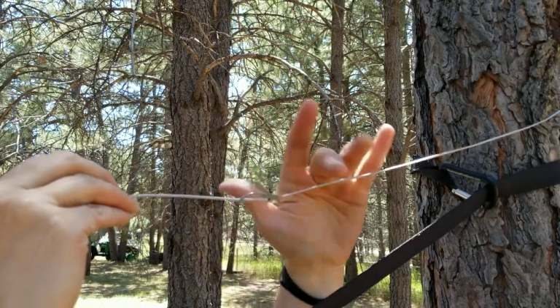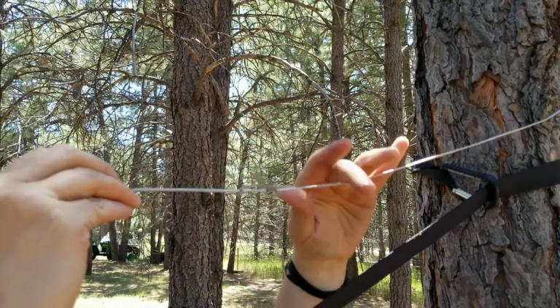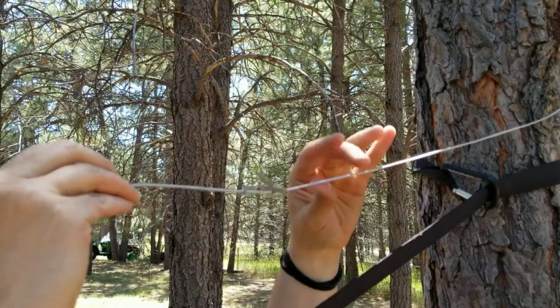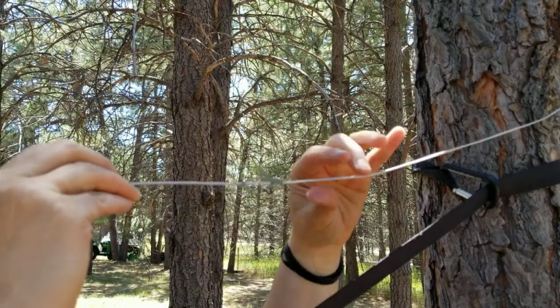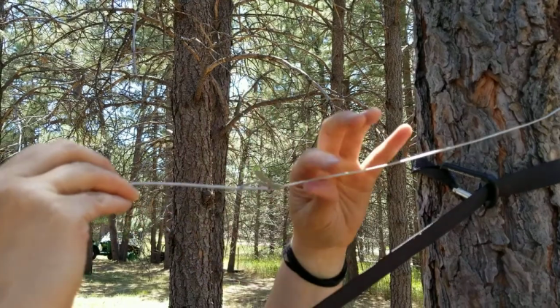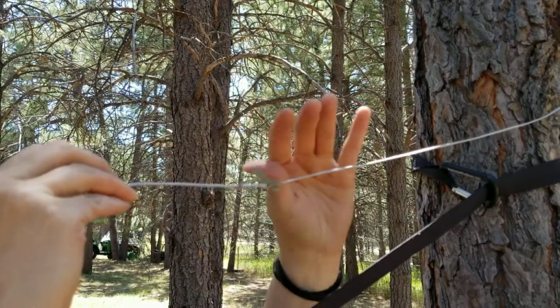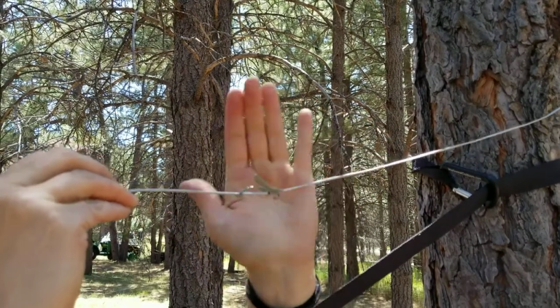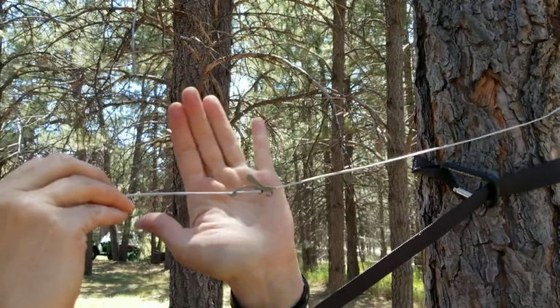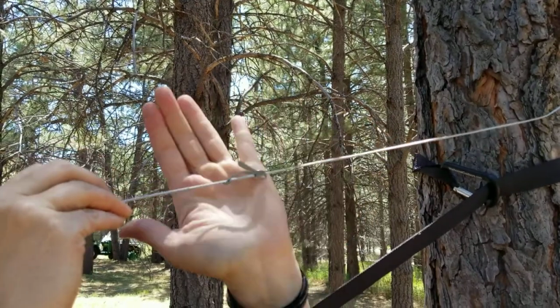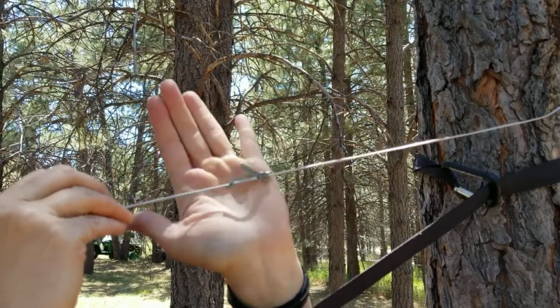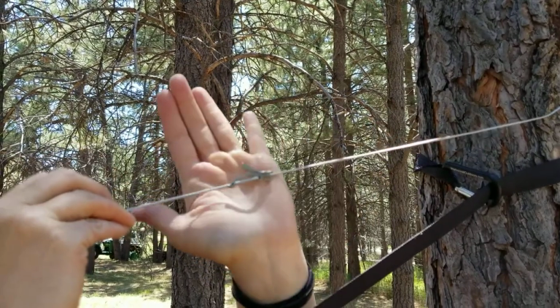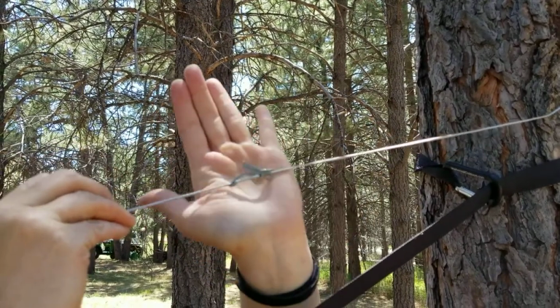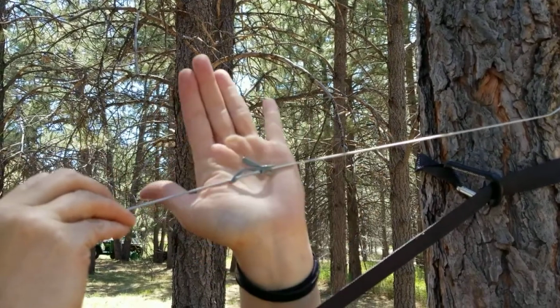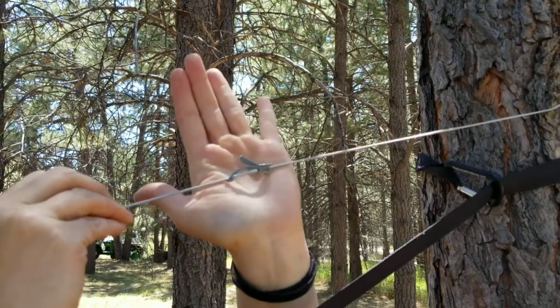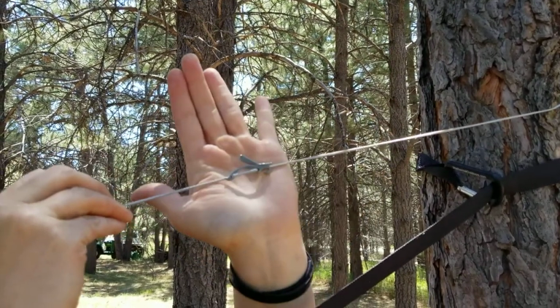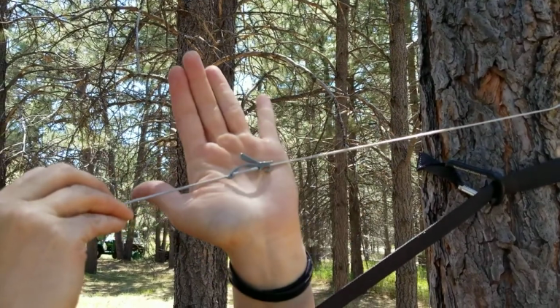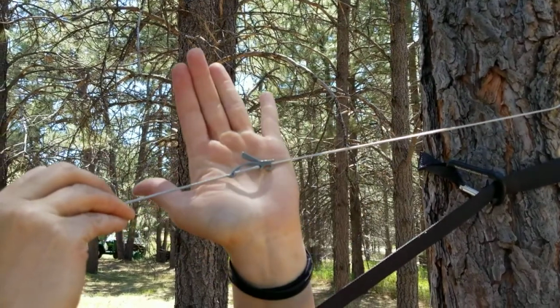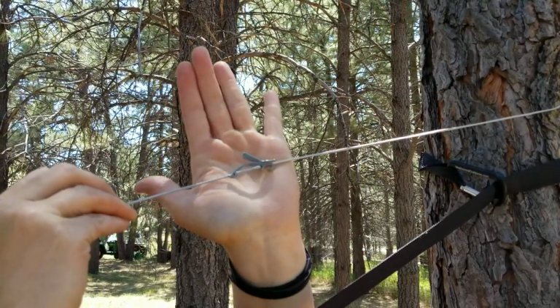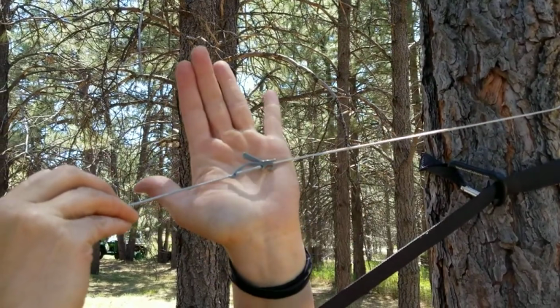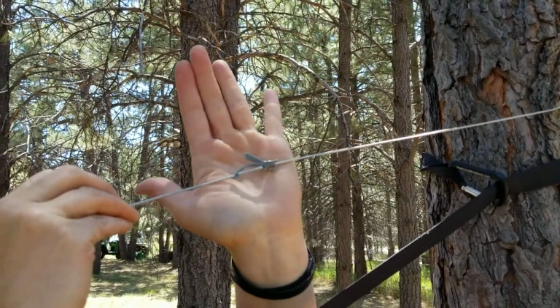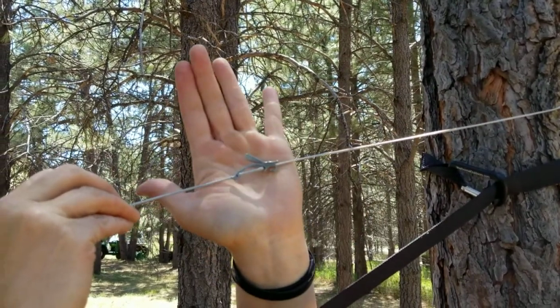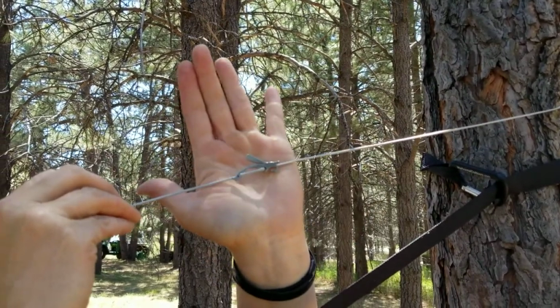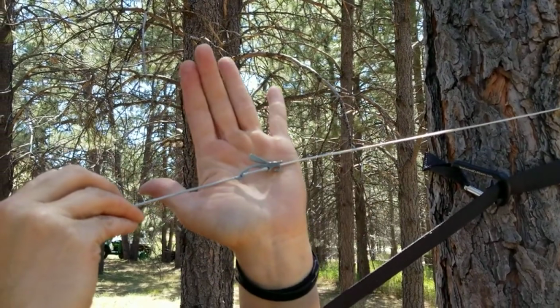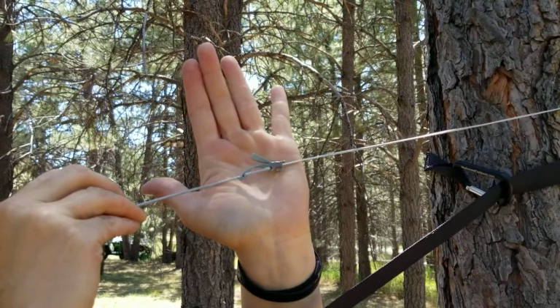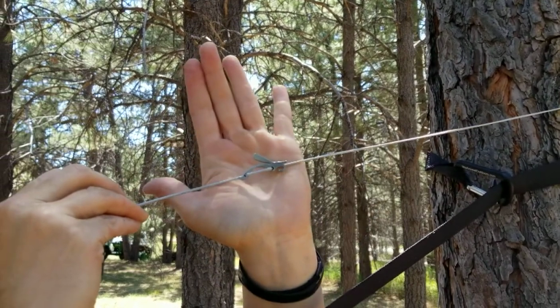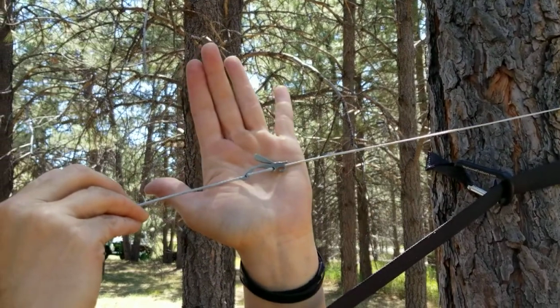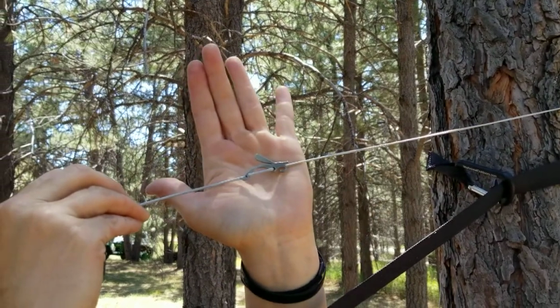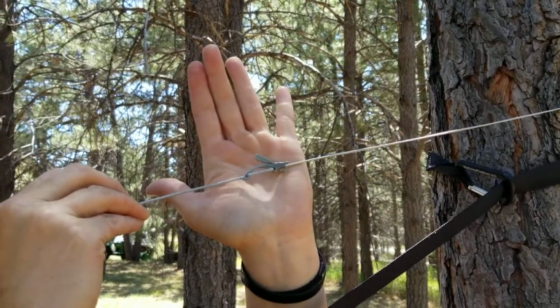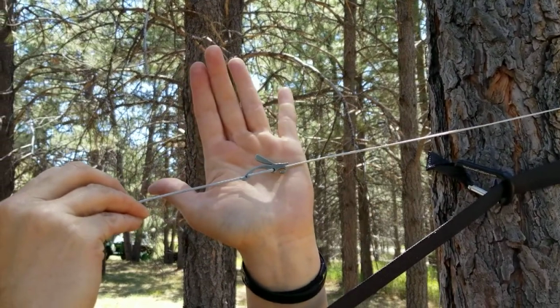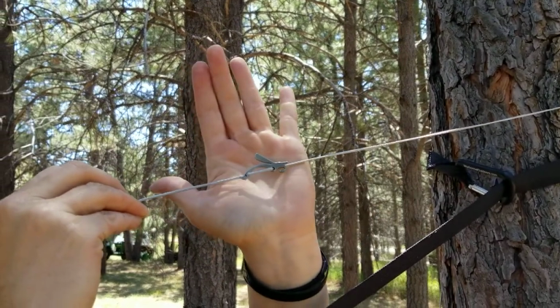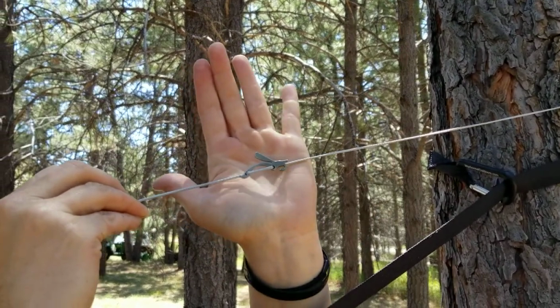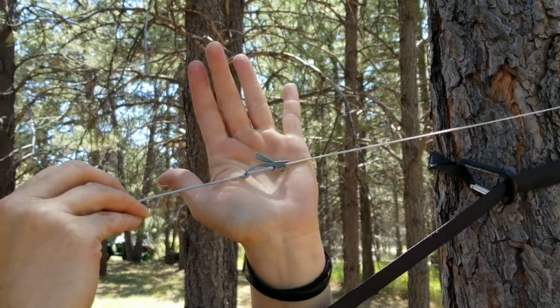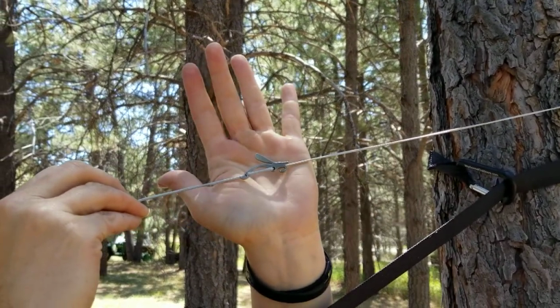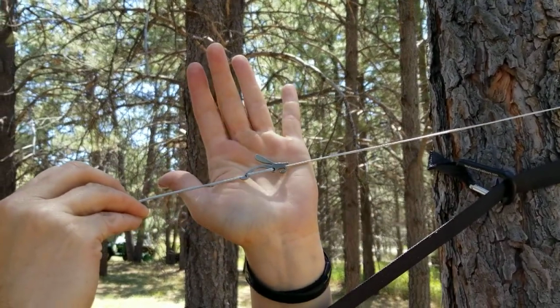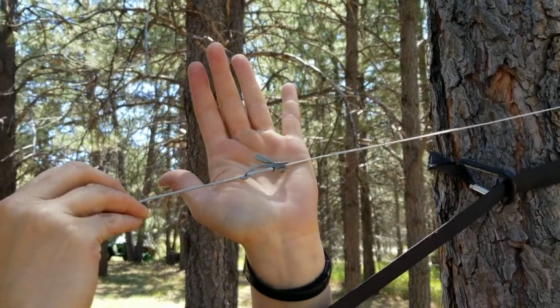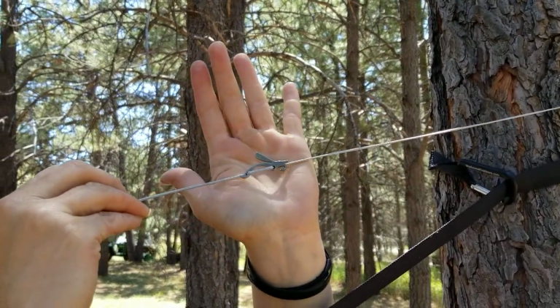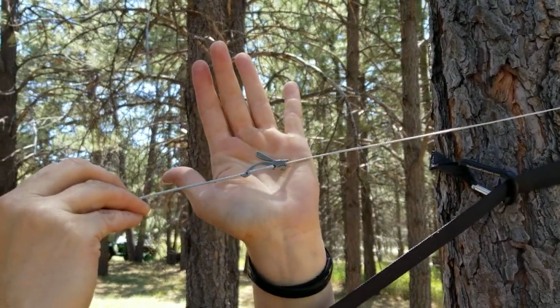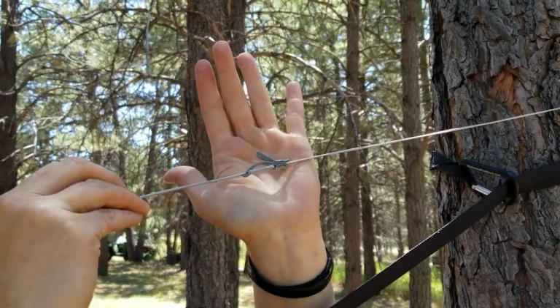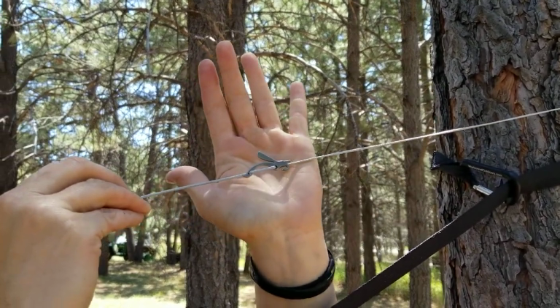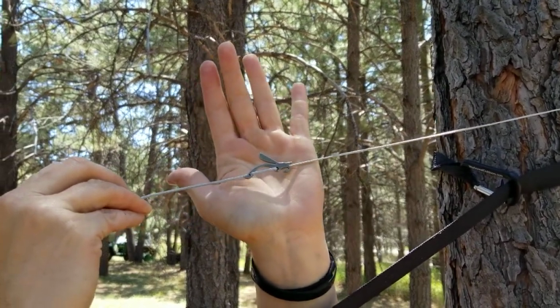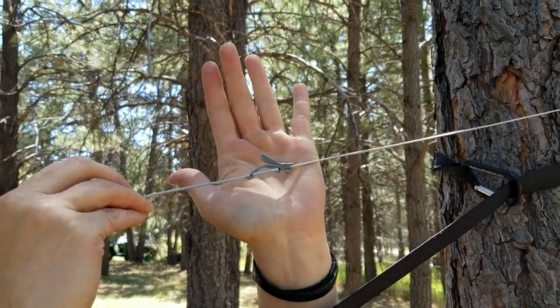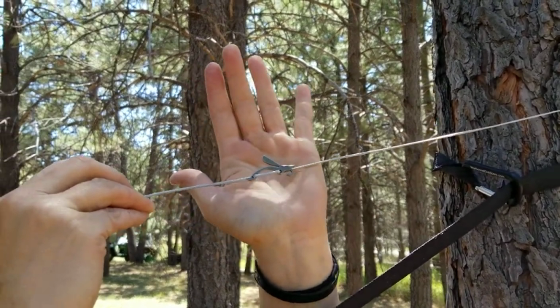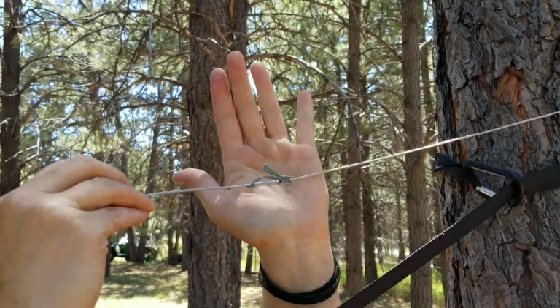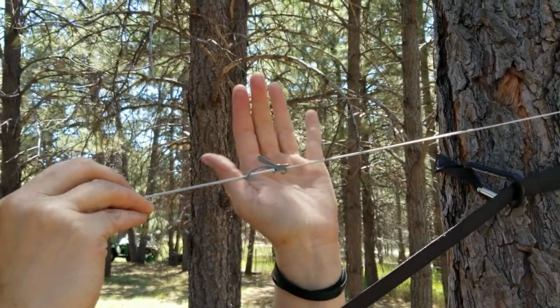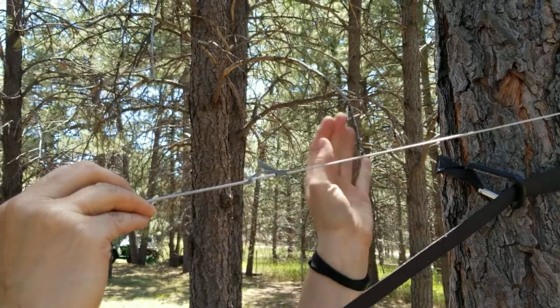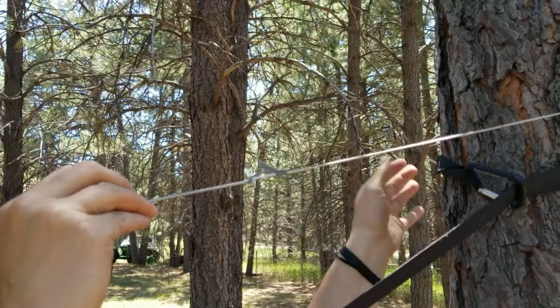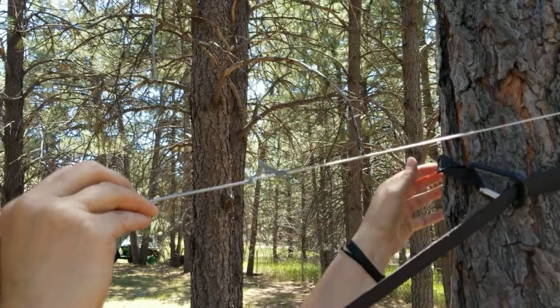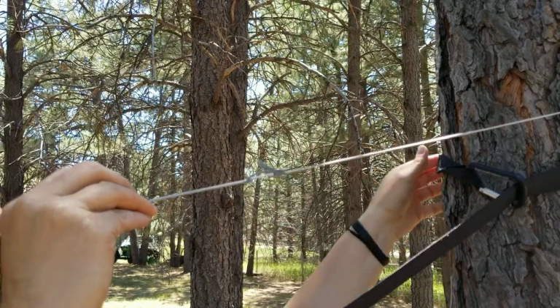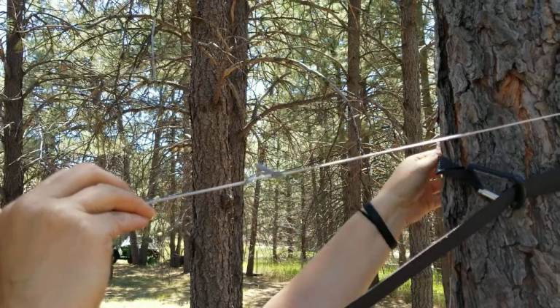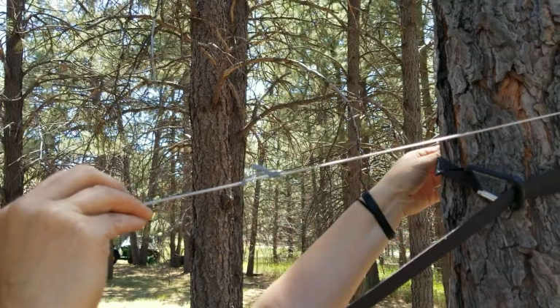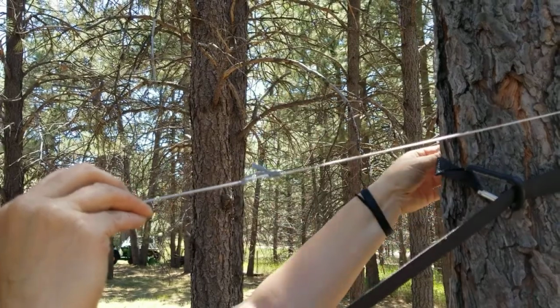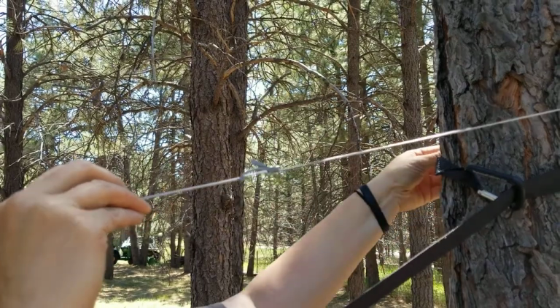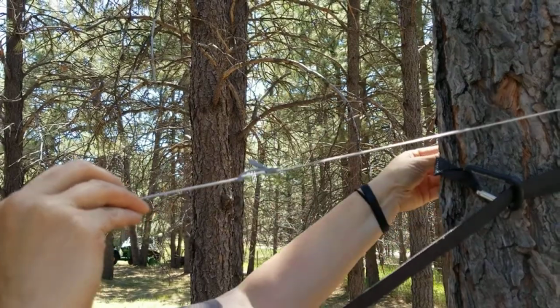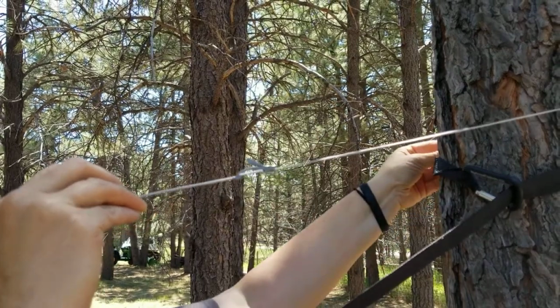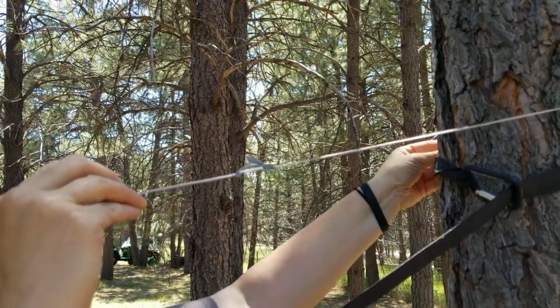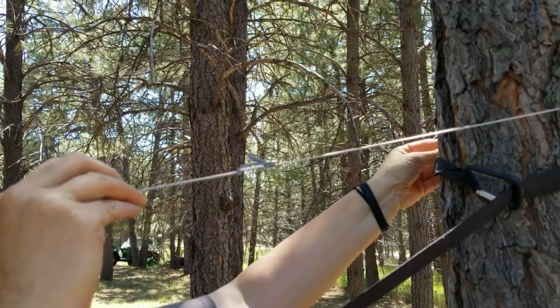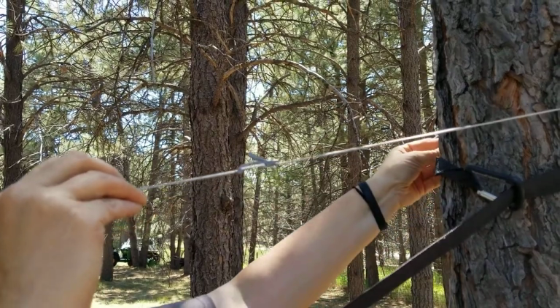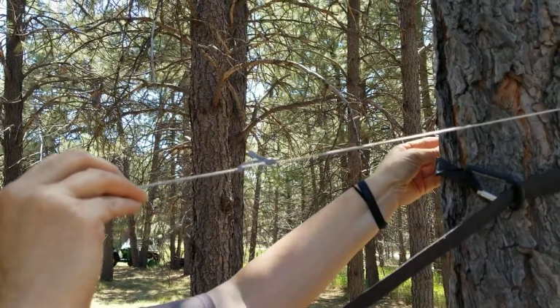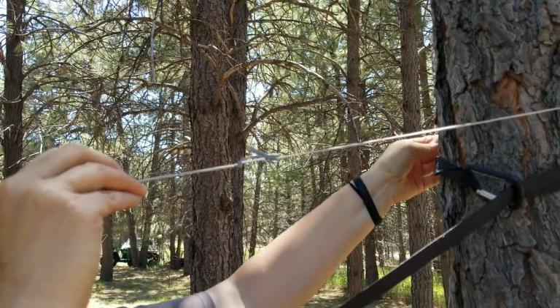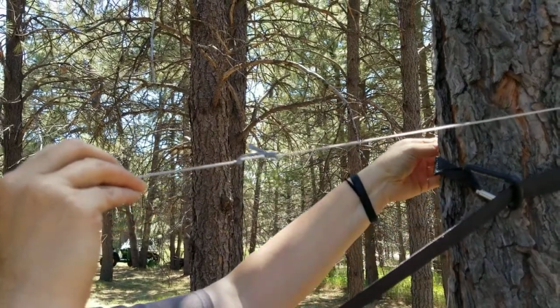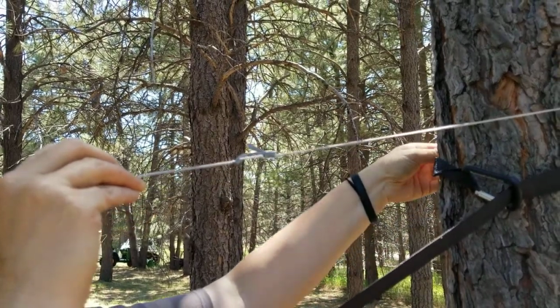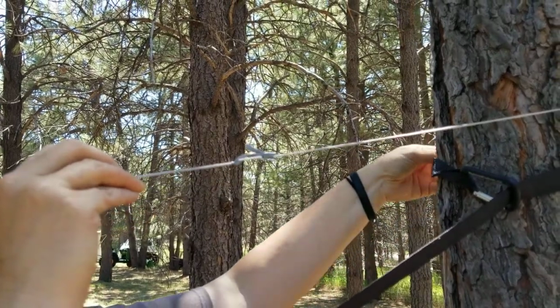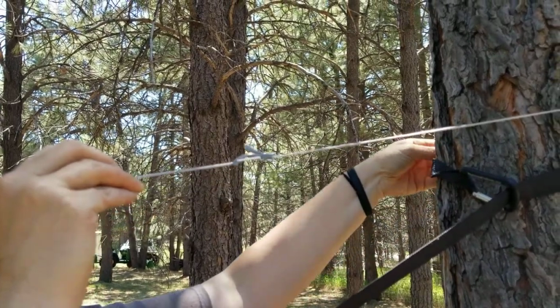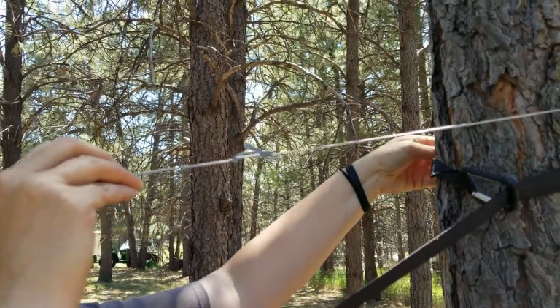This is a Dutchware wasp on the other side of my ridgeline. Also super easy.